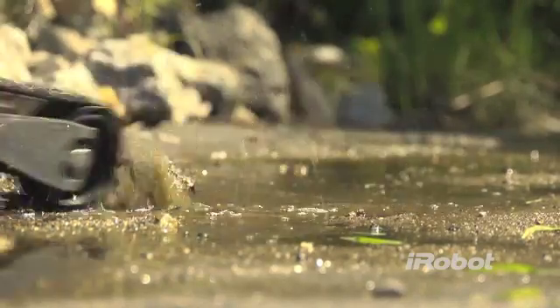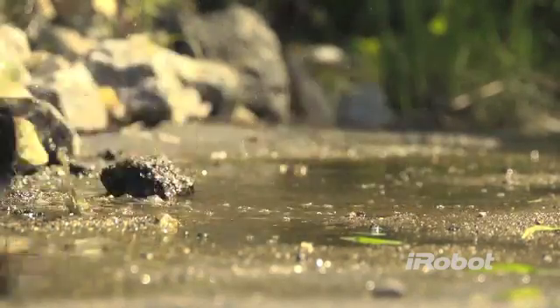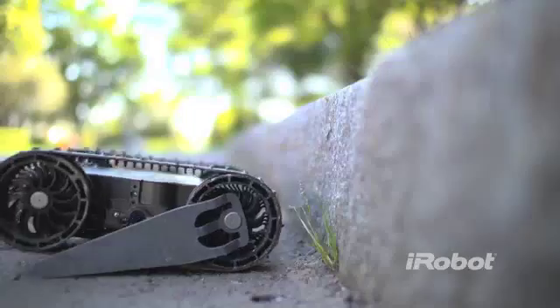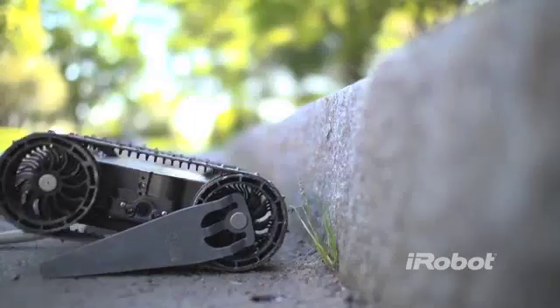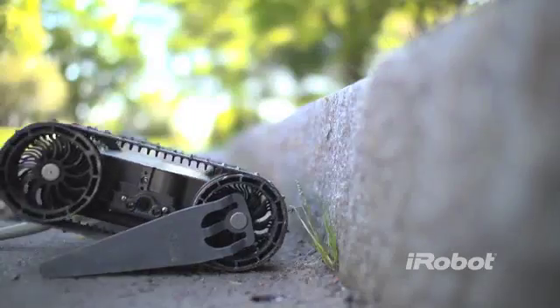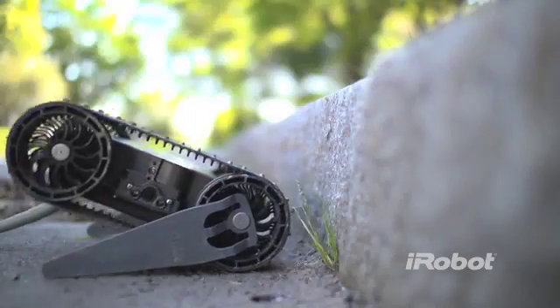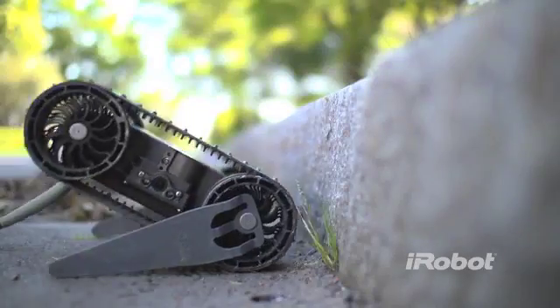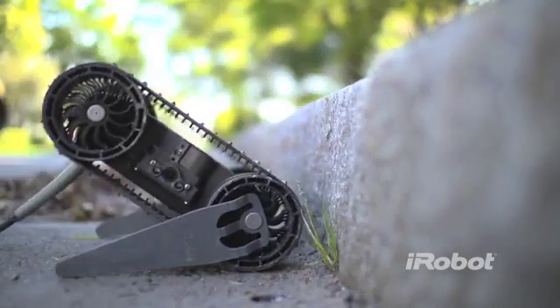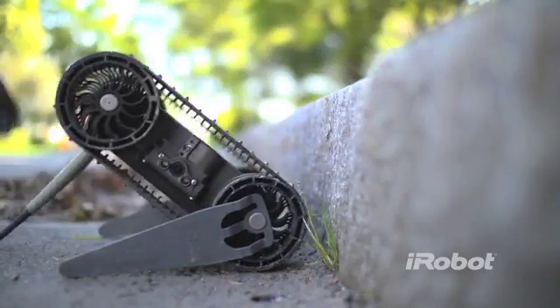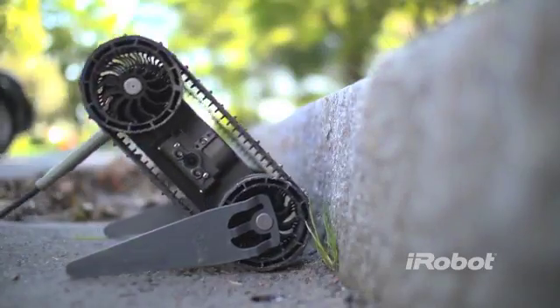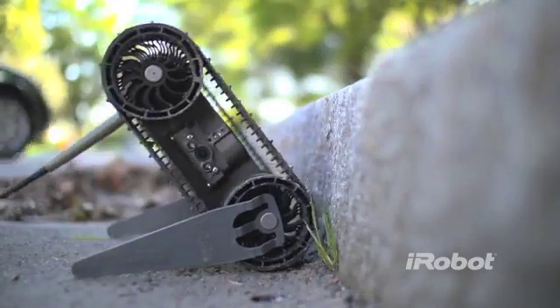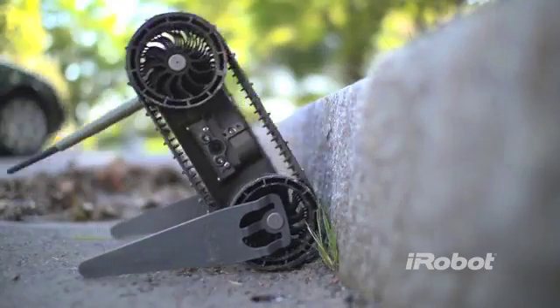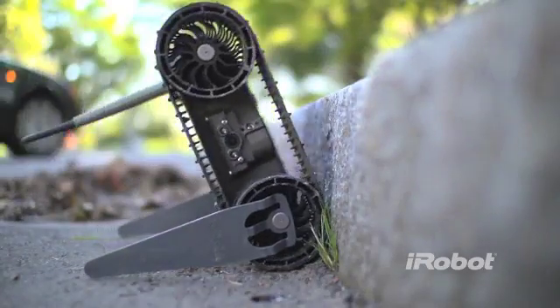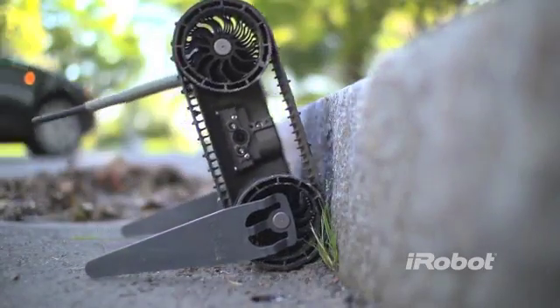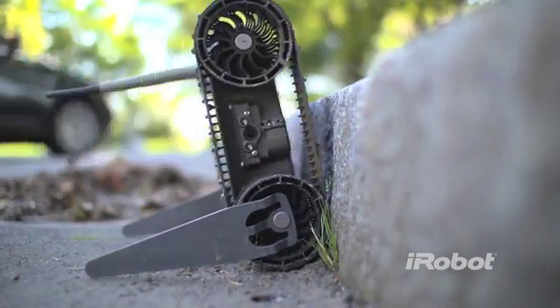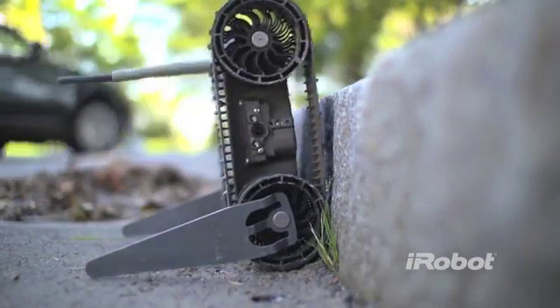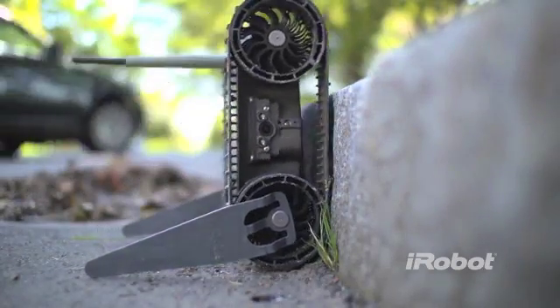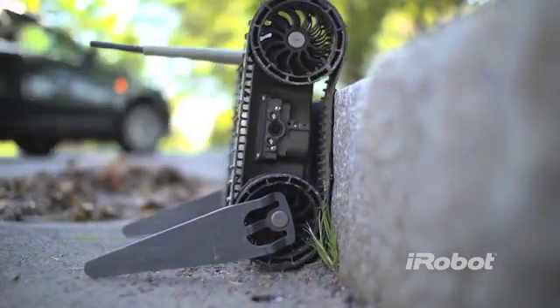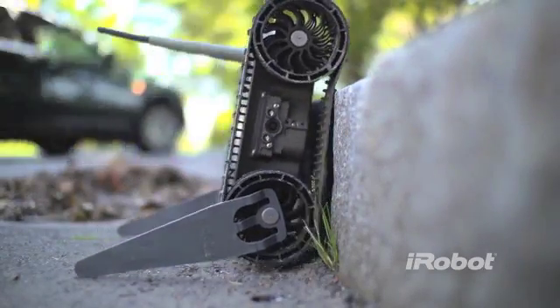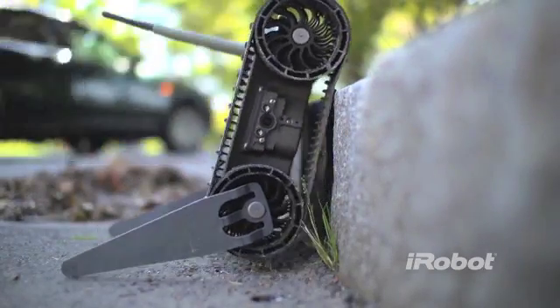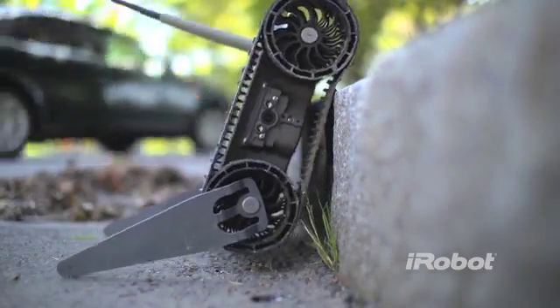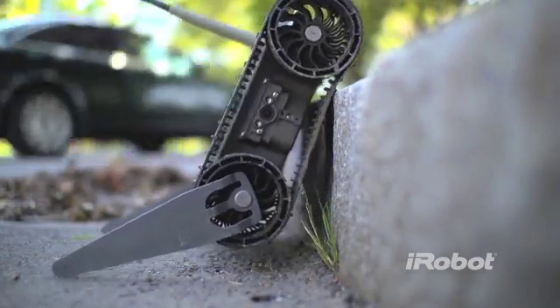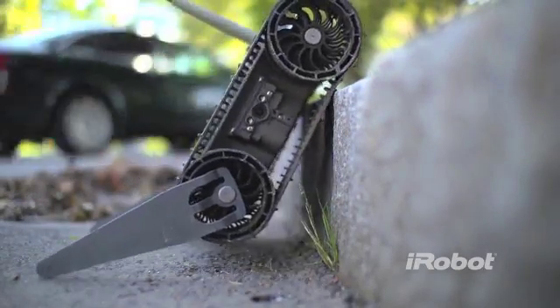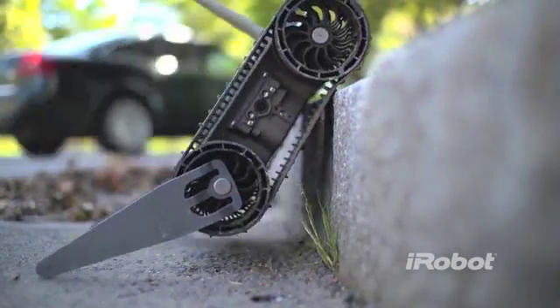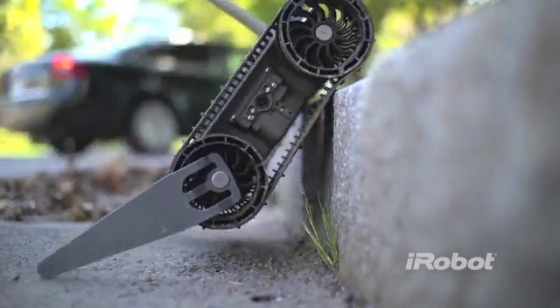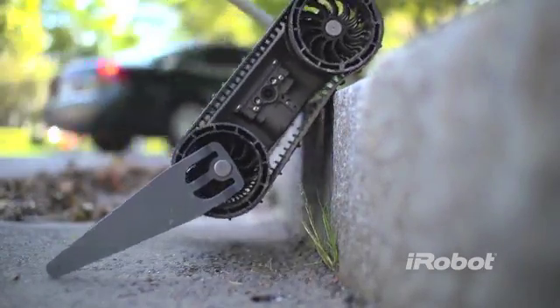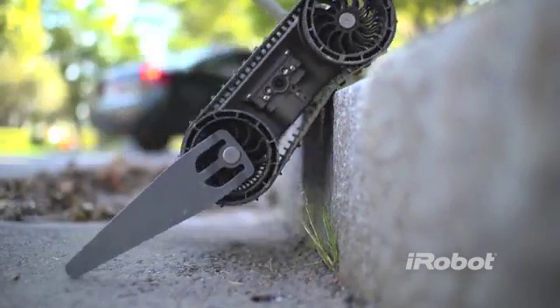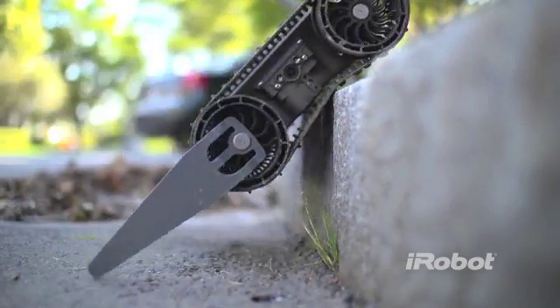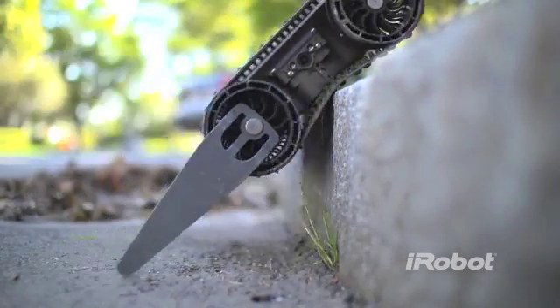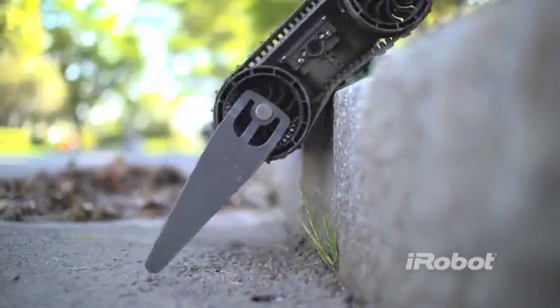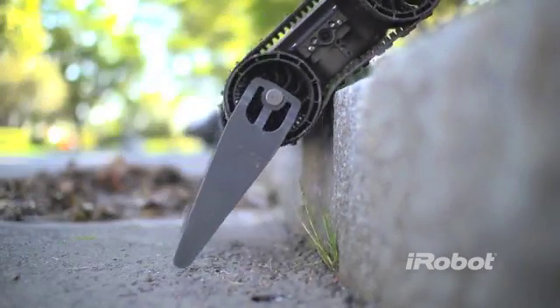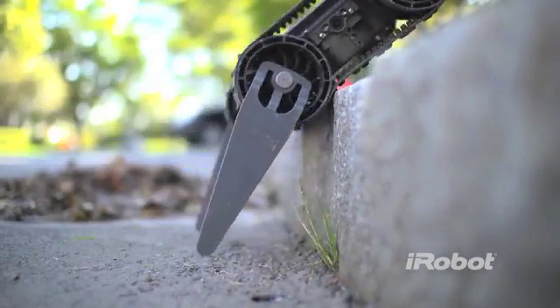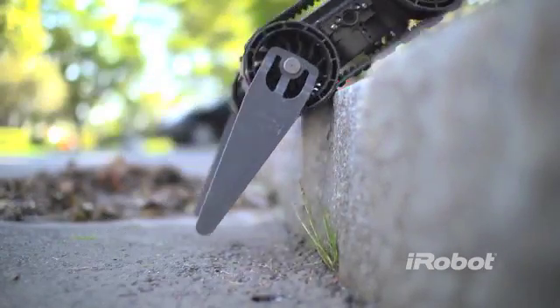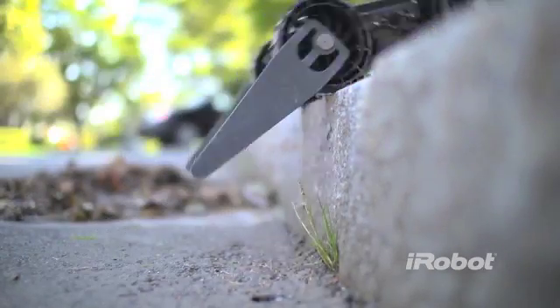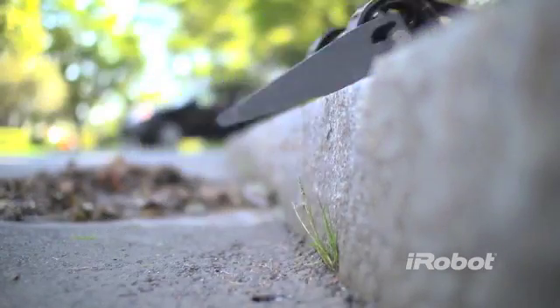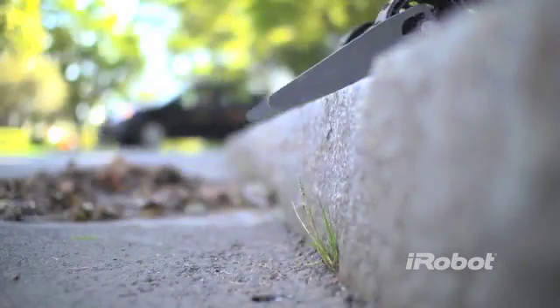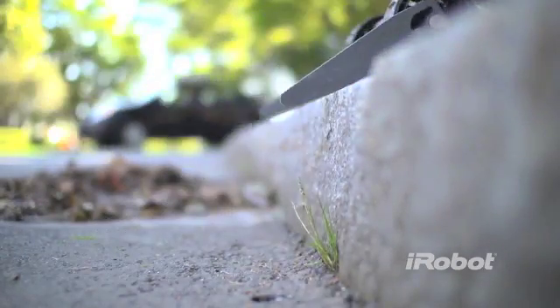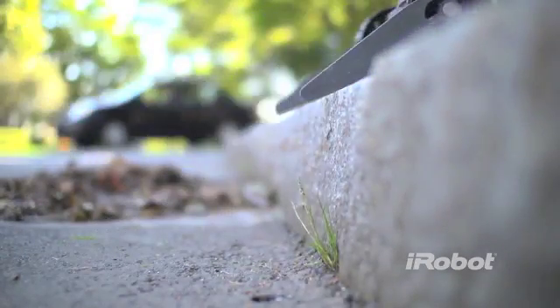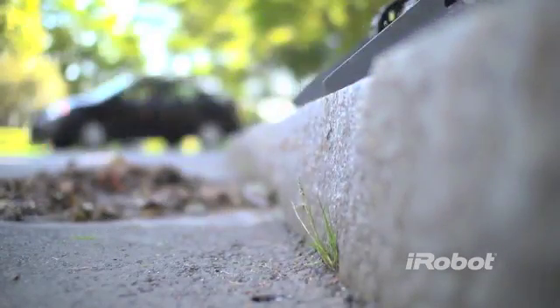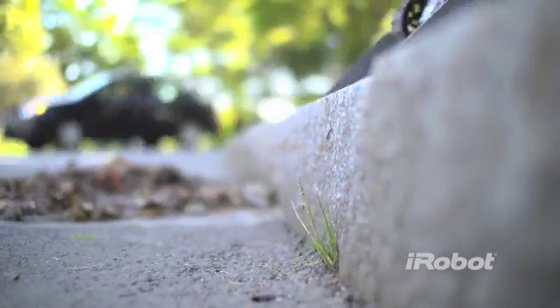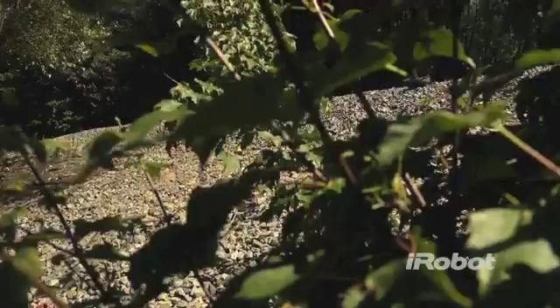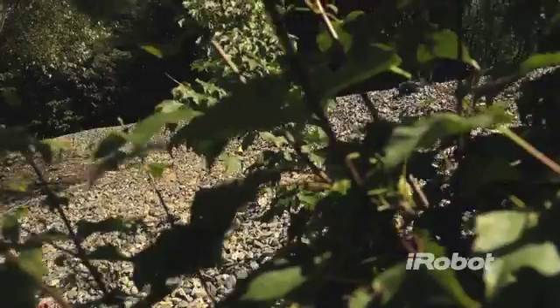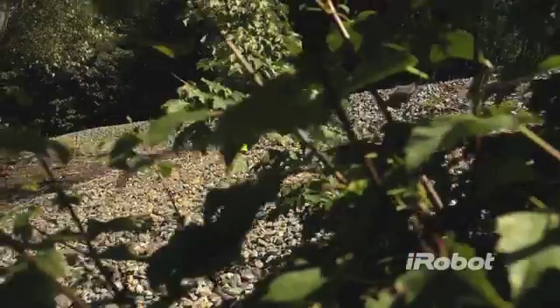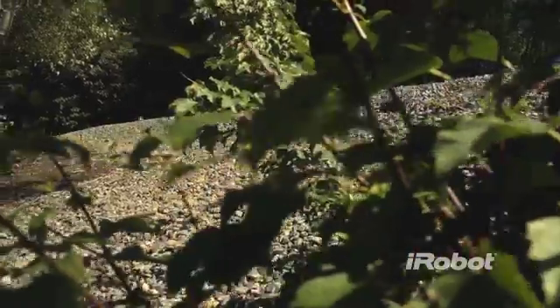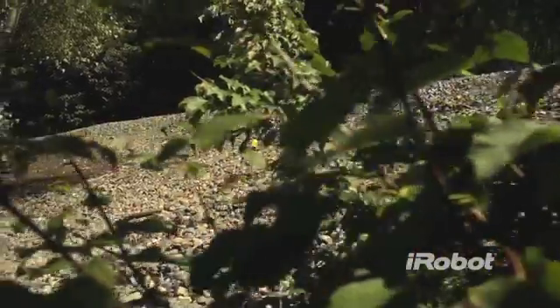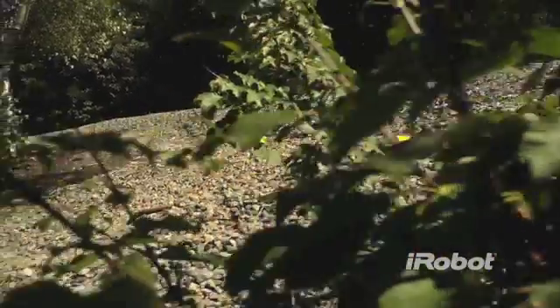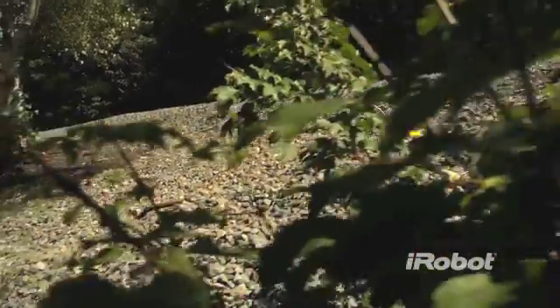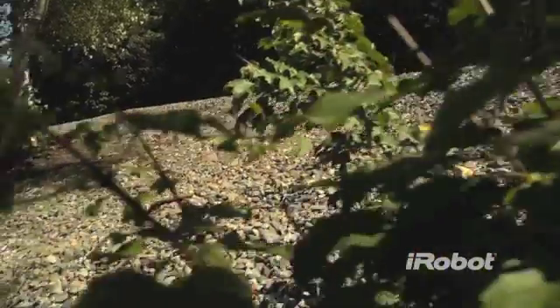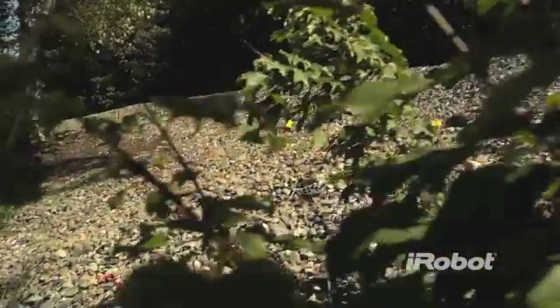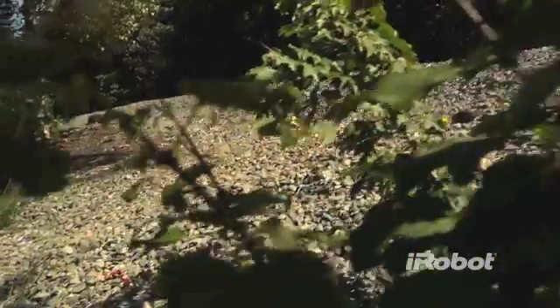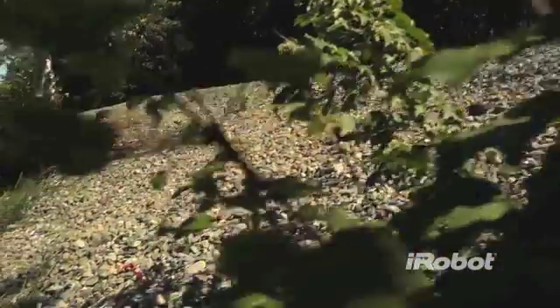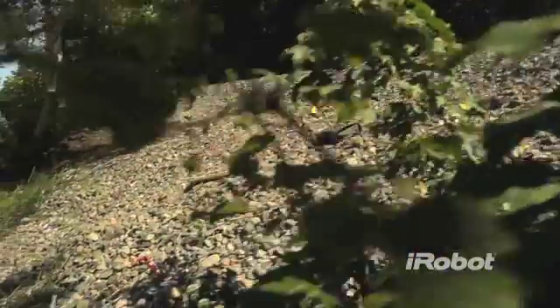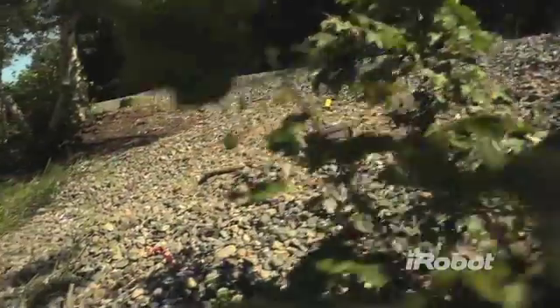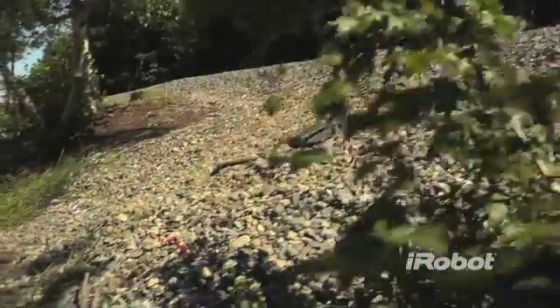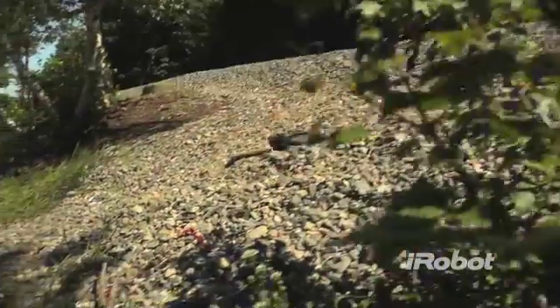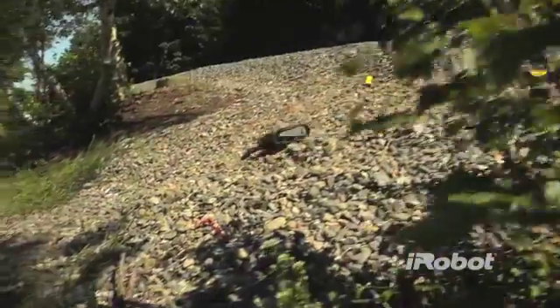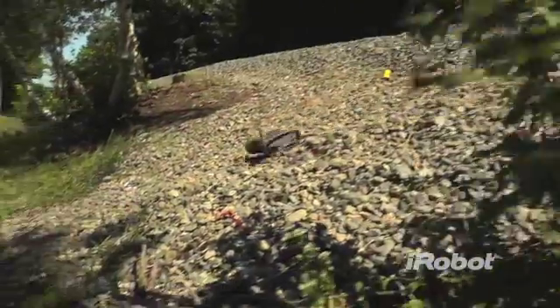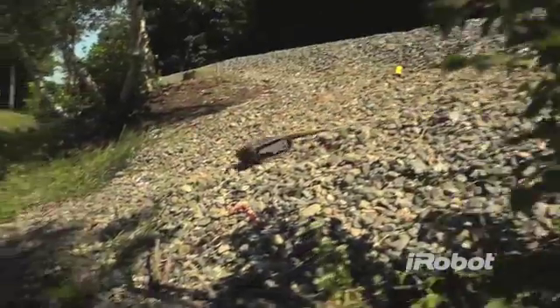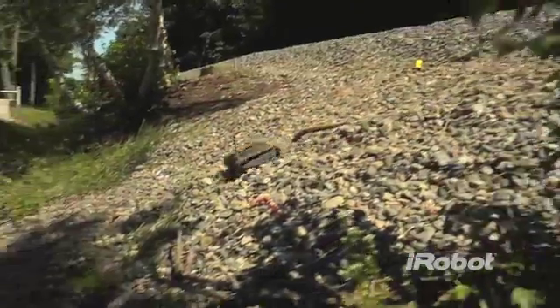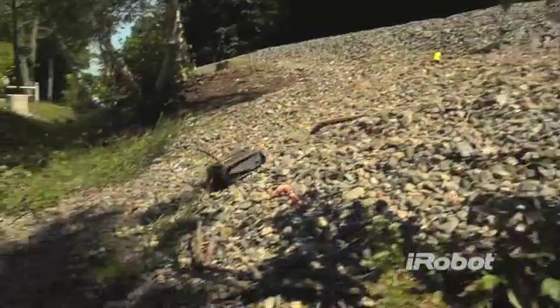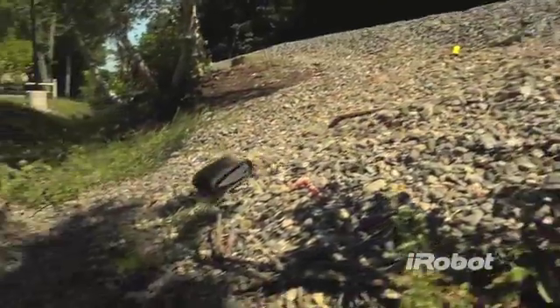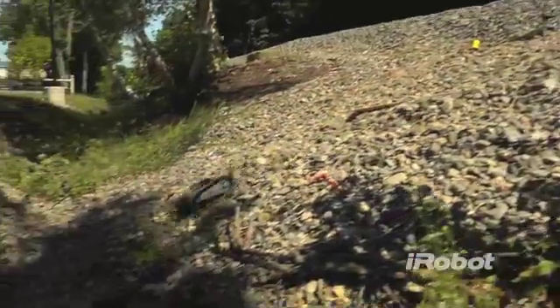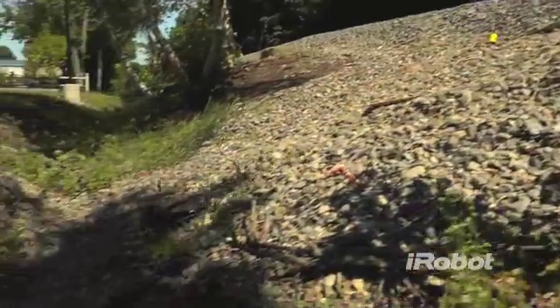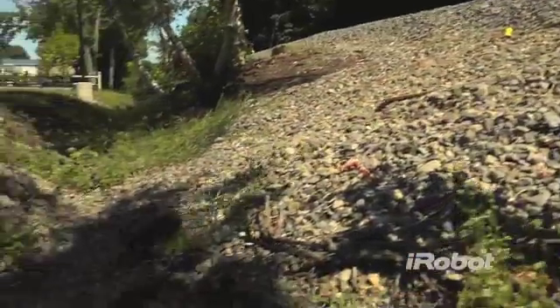First Look is maneuverable. The robot climbs steps, rolls over obstacles, and turns over in place to overcome challenging conditions.